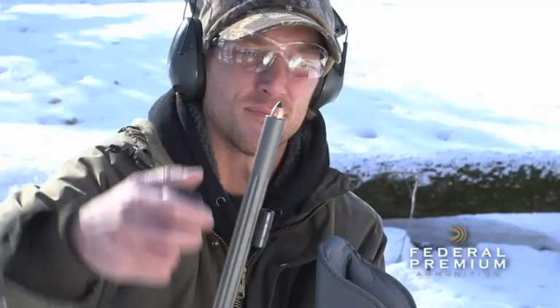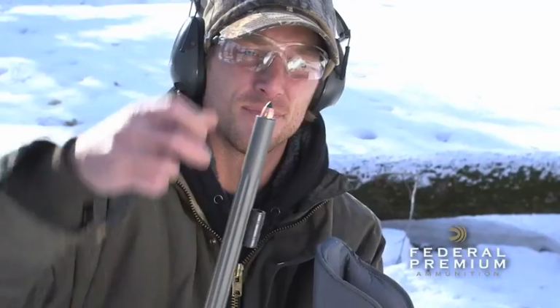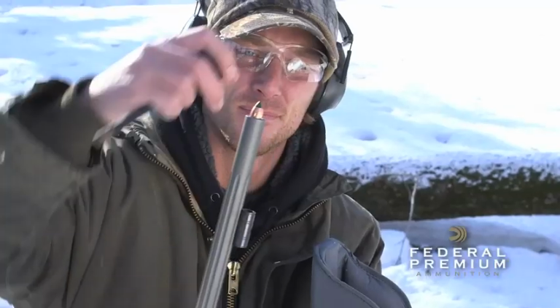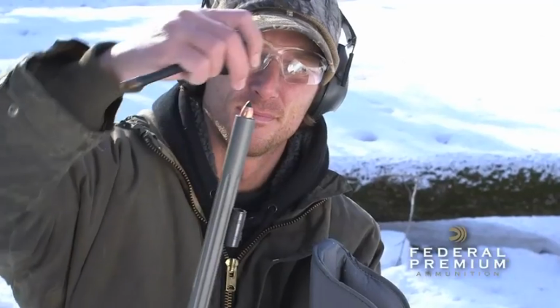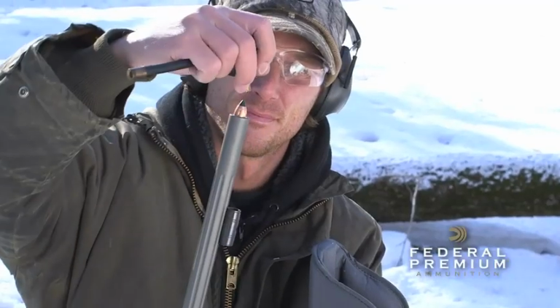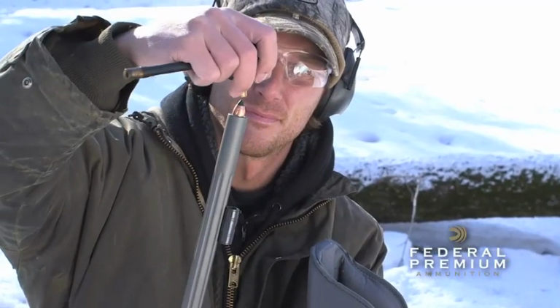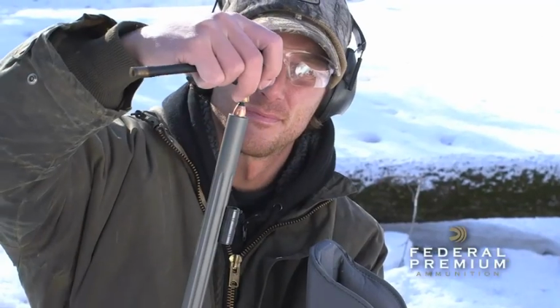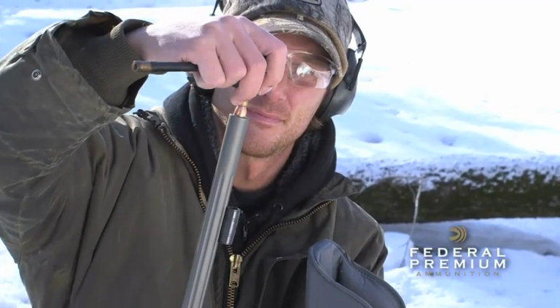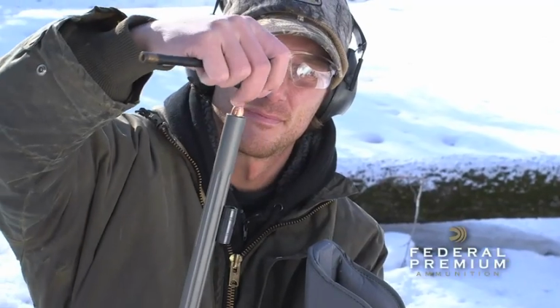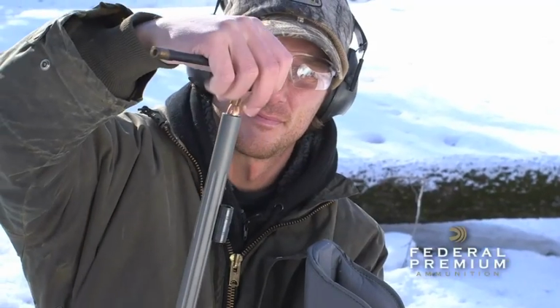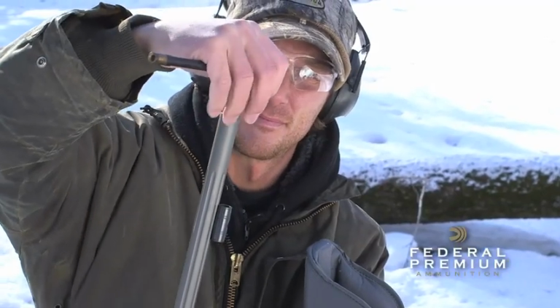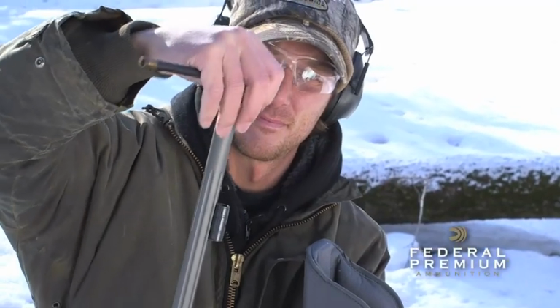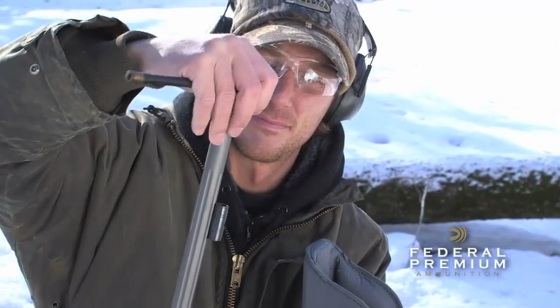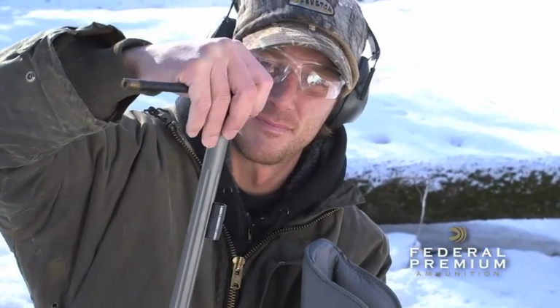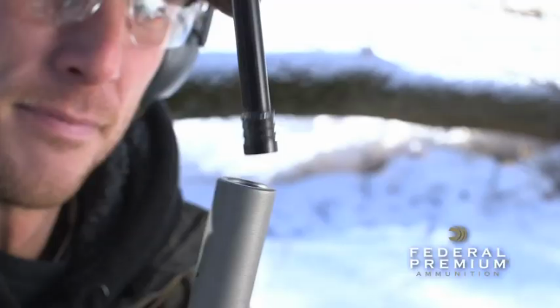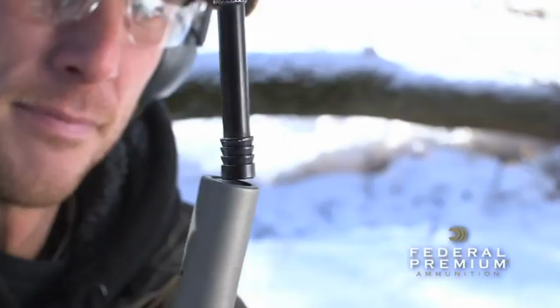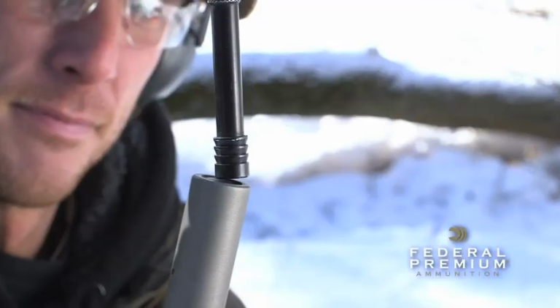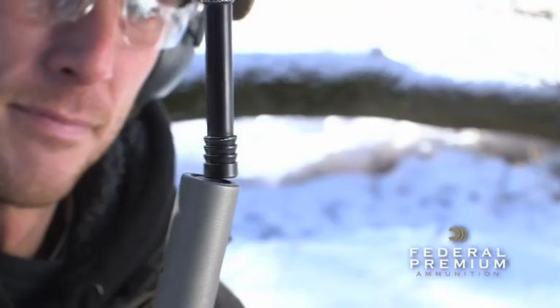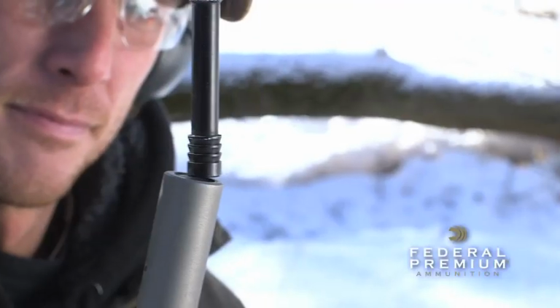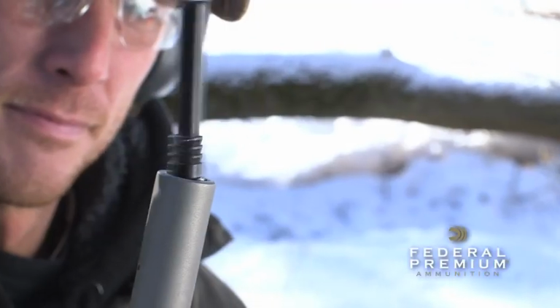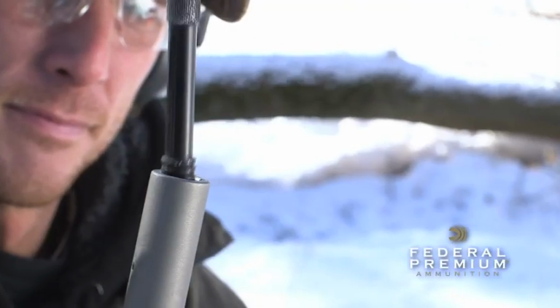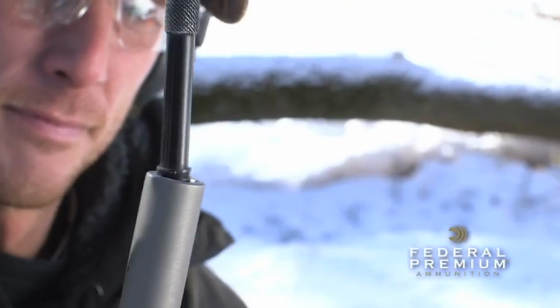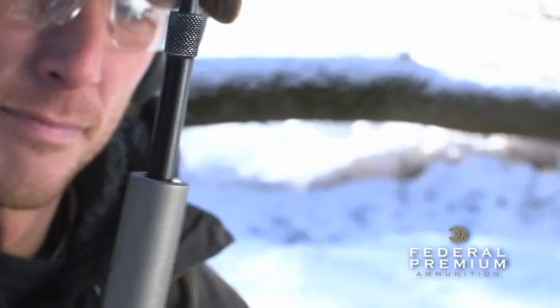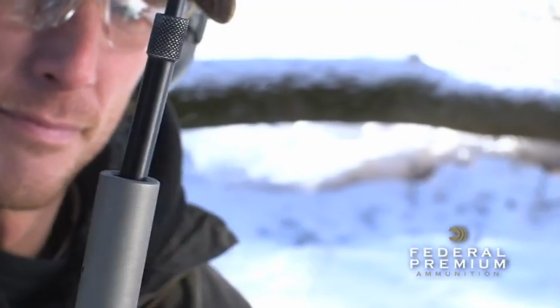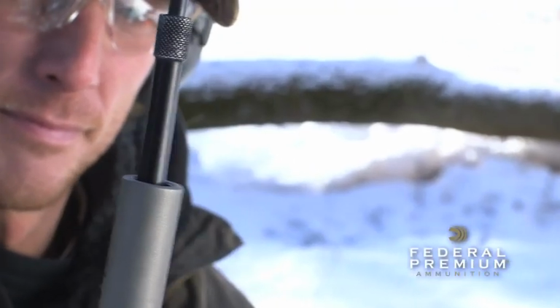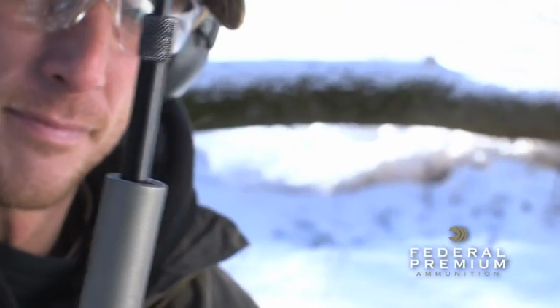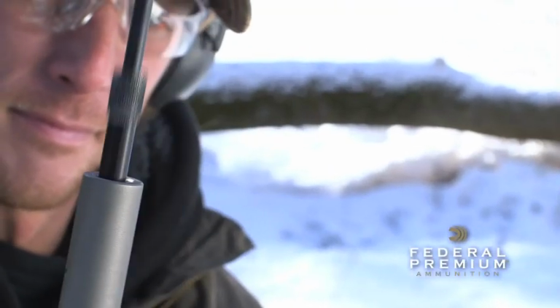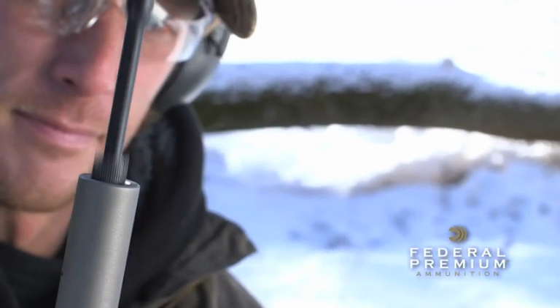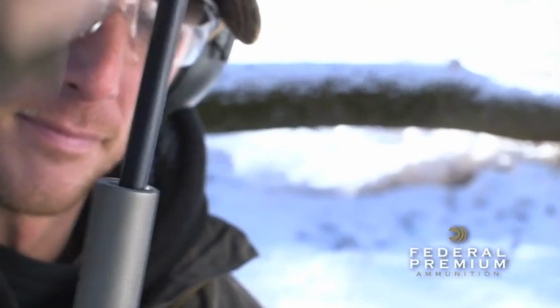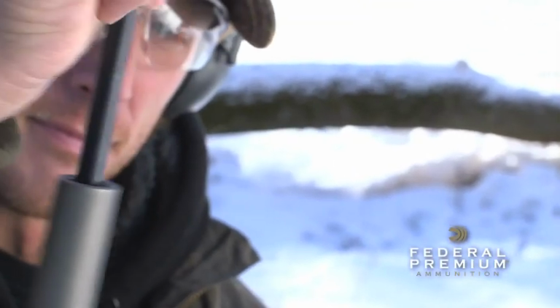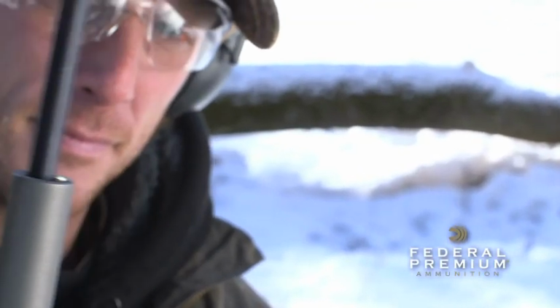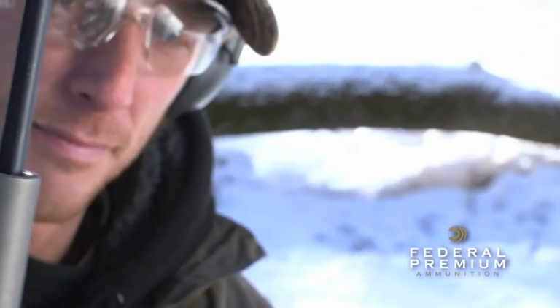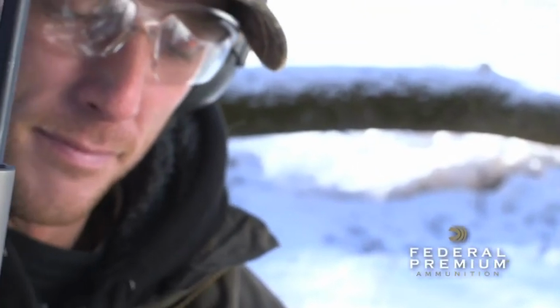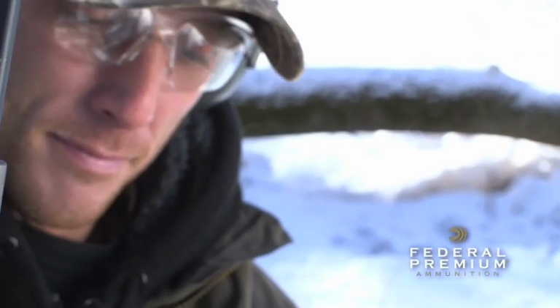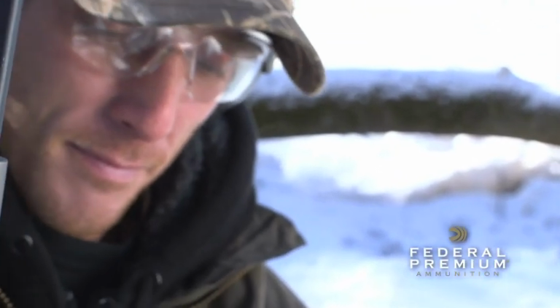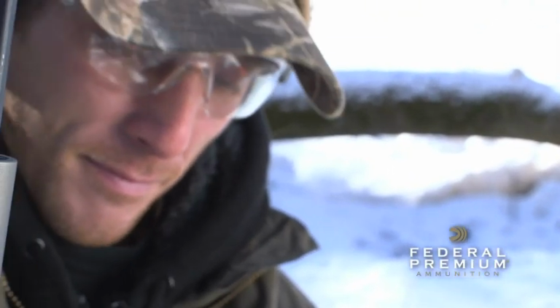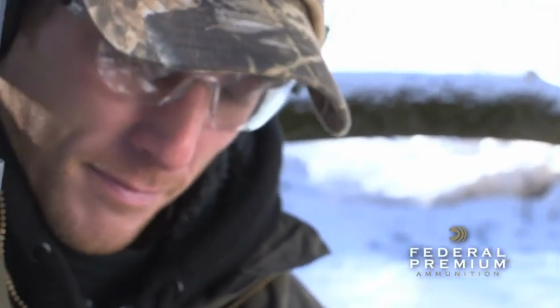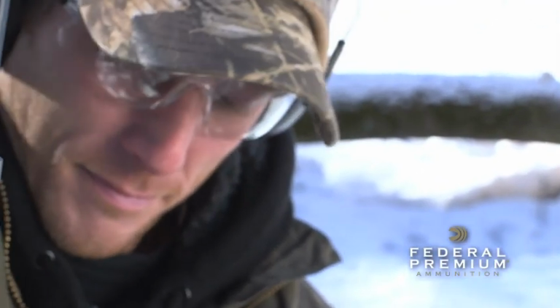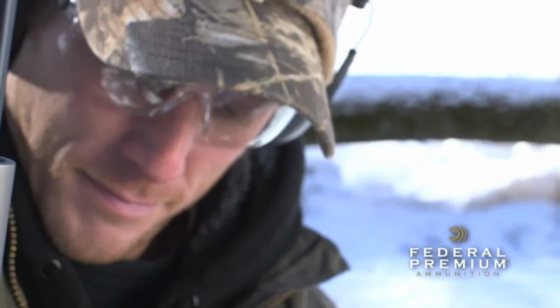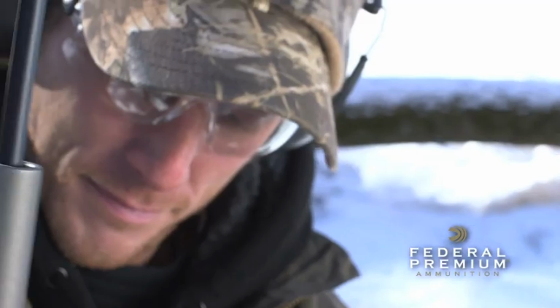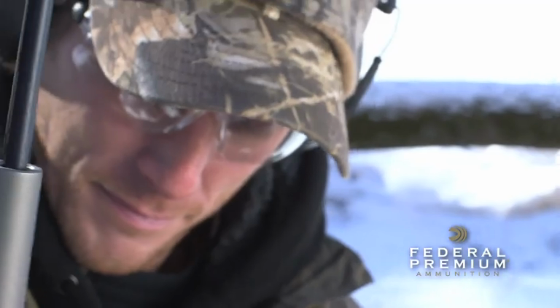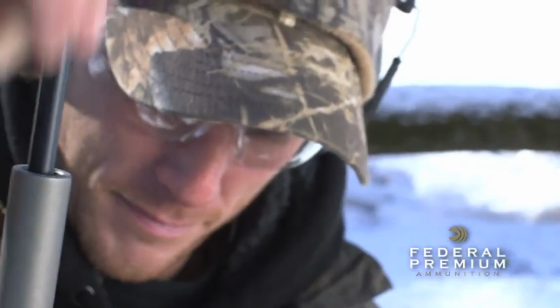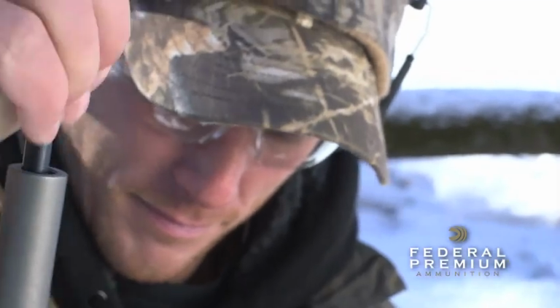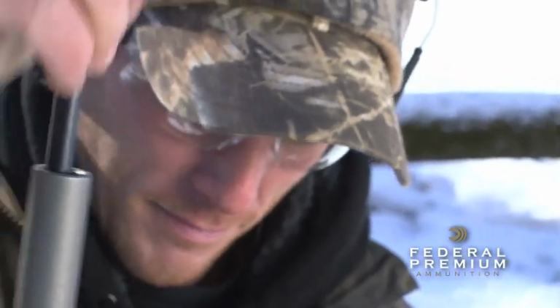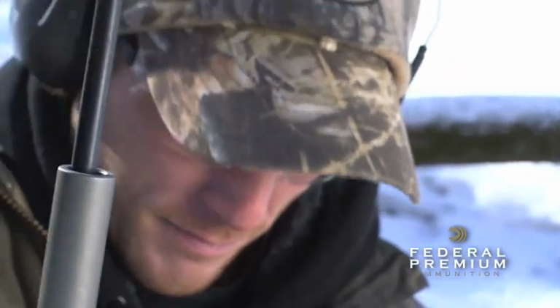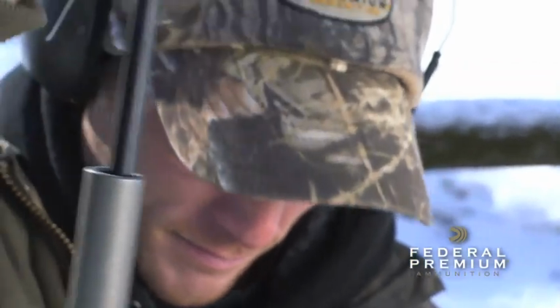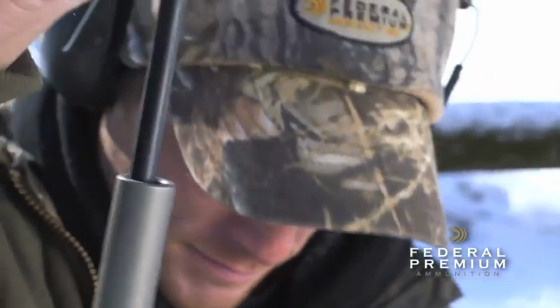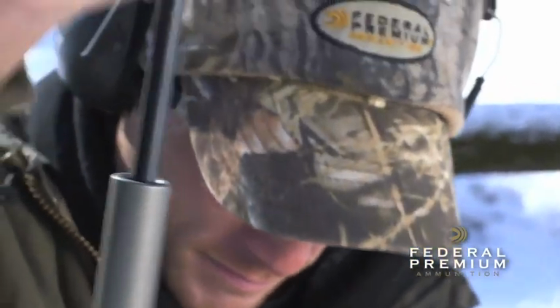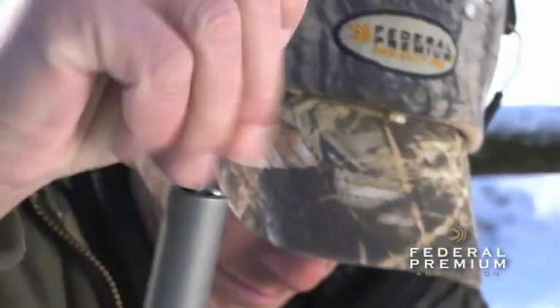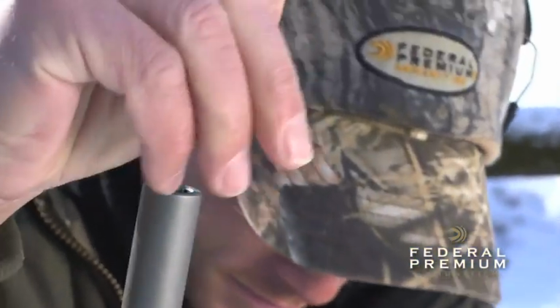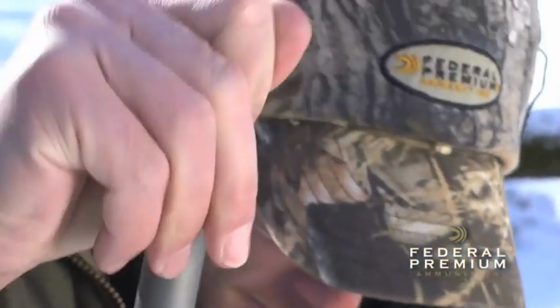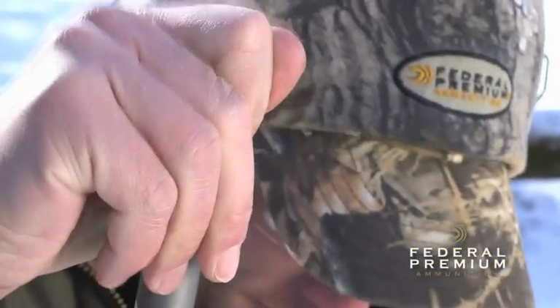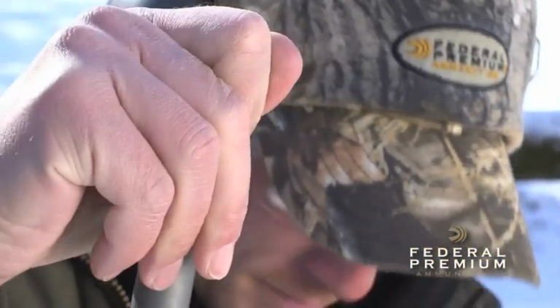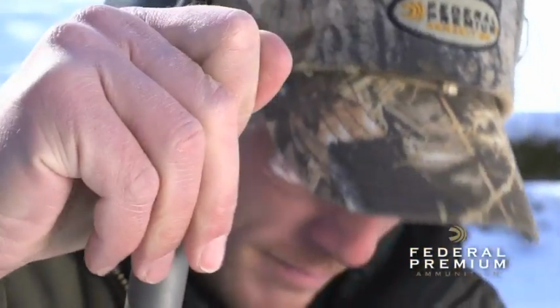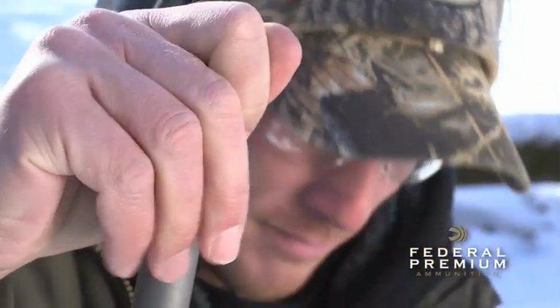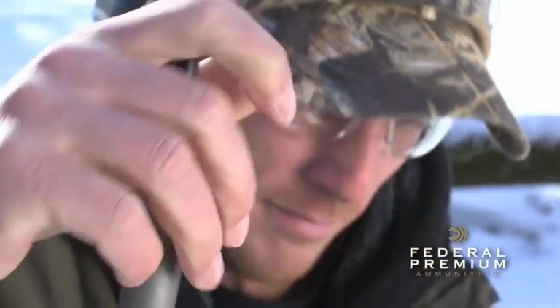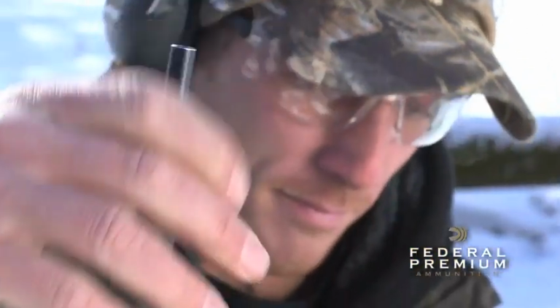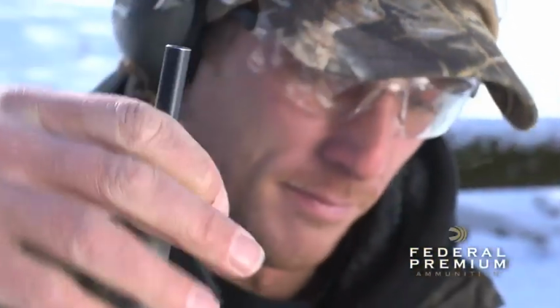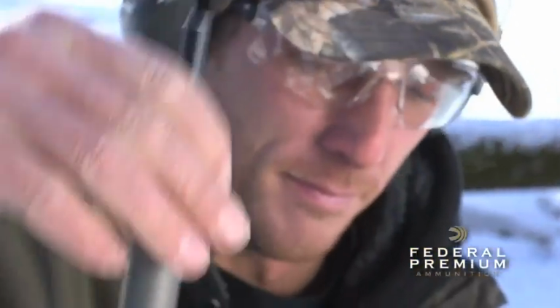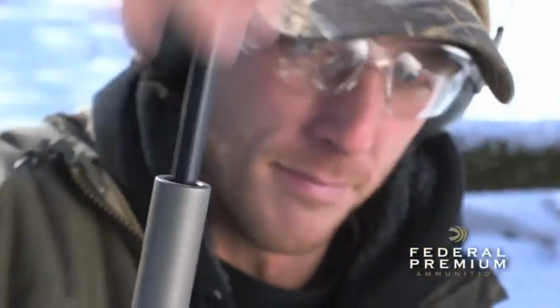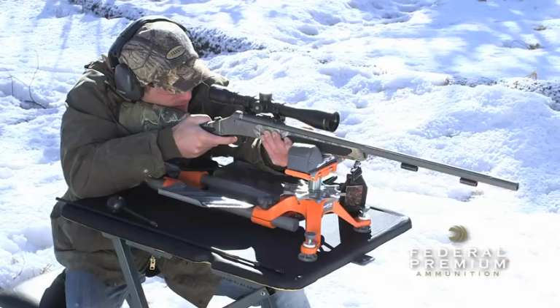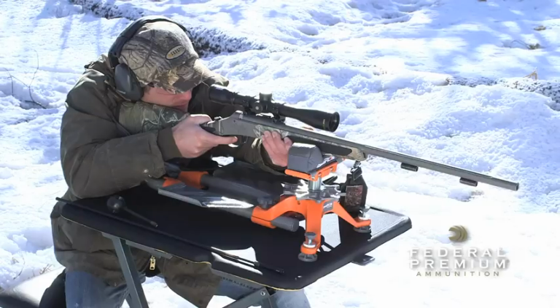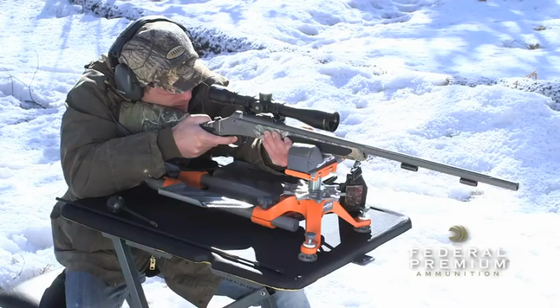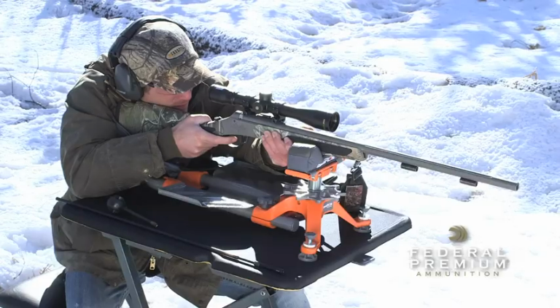Consistent, accurate, easy to load. A modern projectile for a modern muzzle loader.